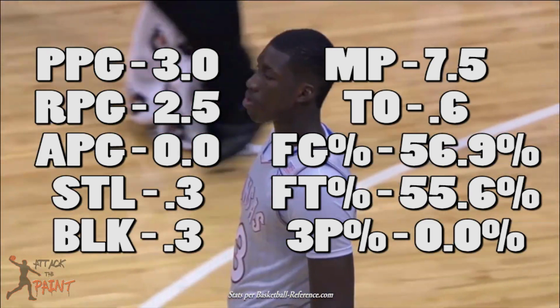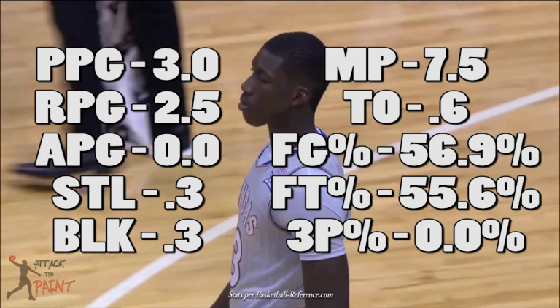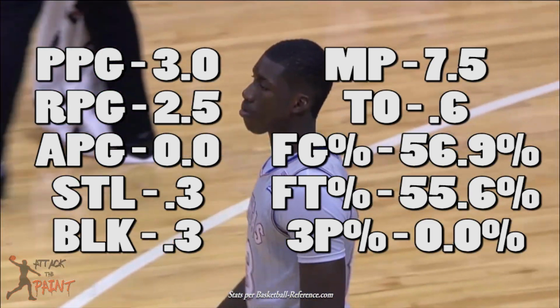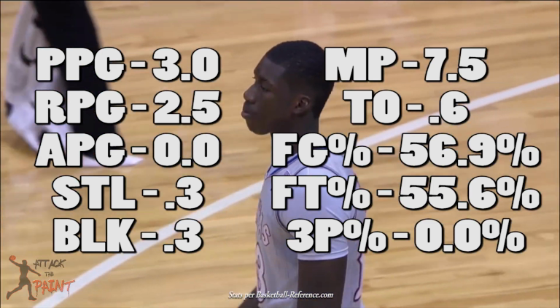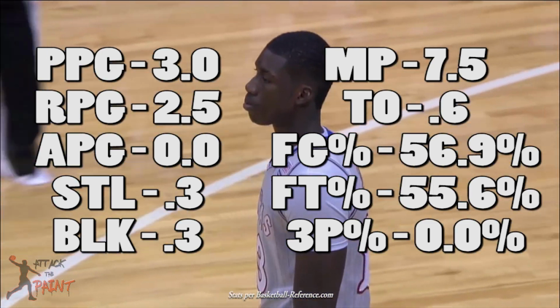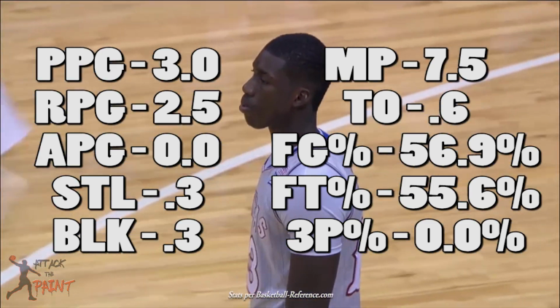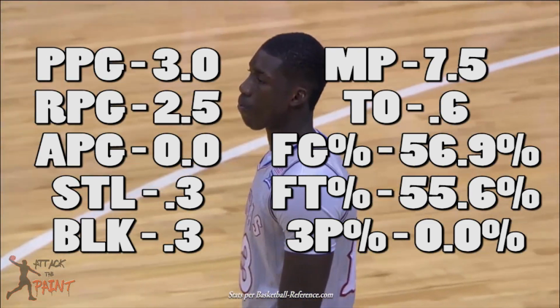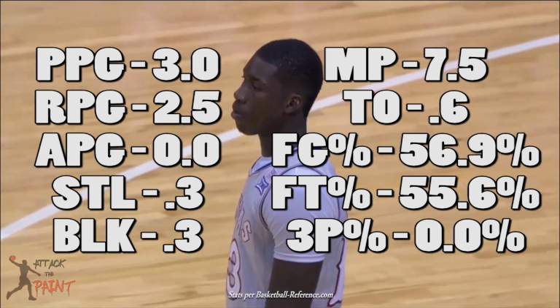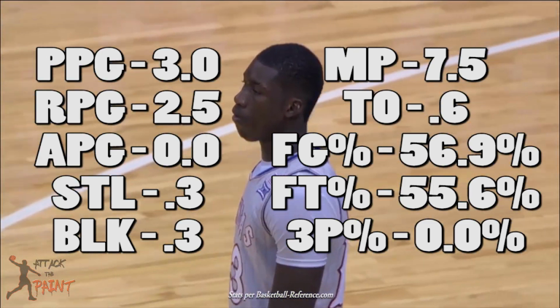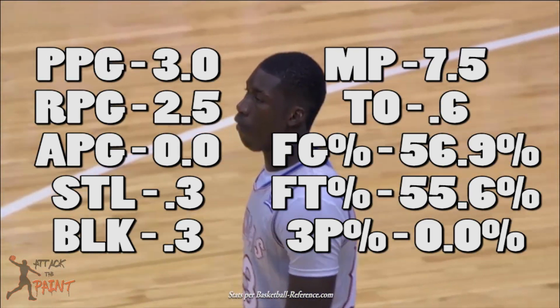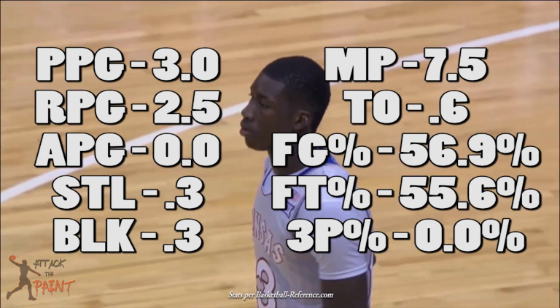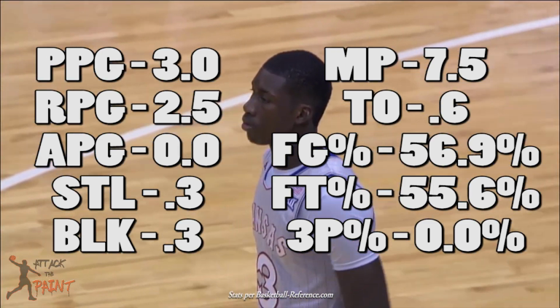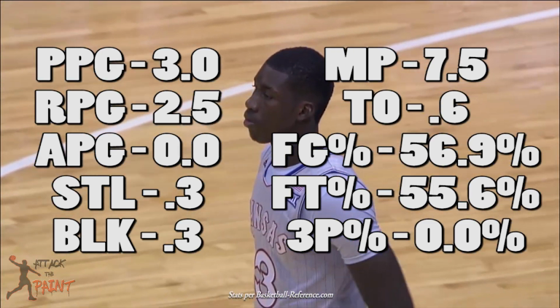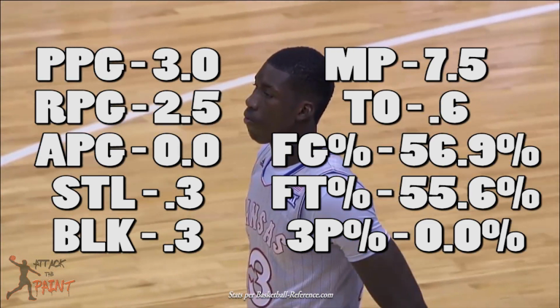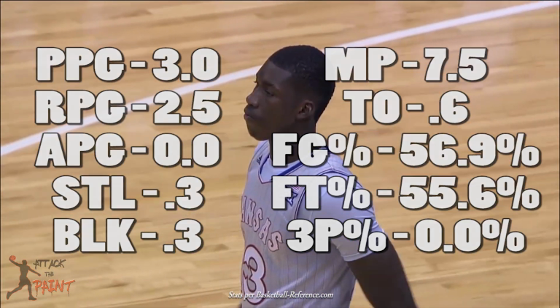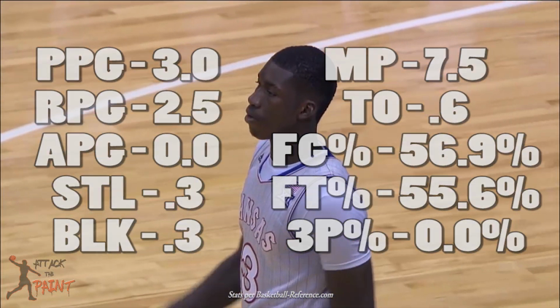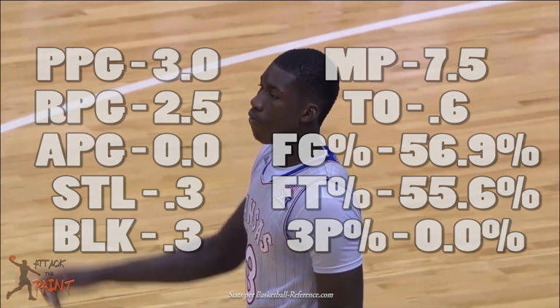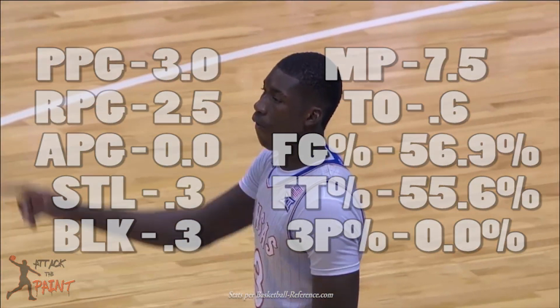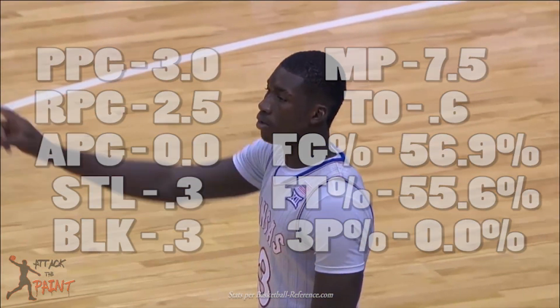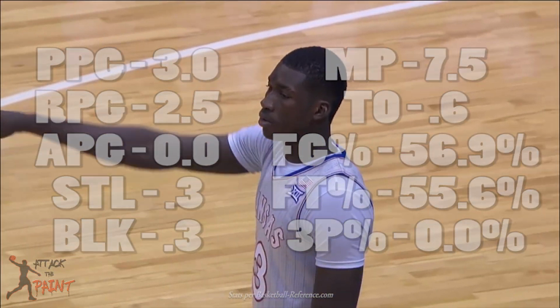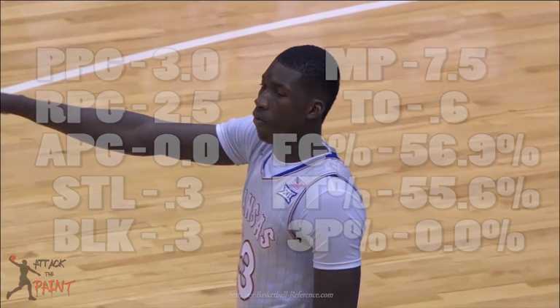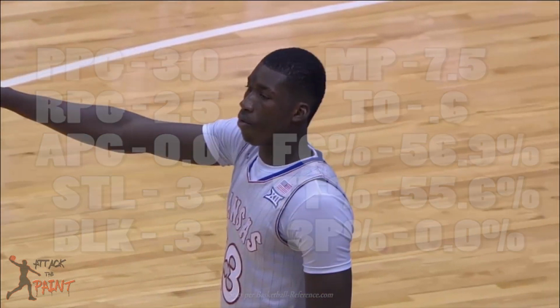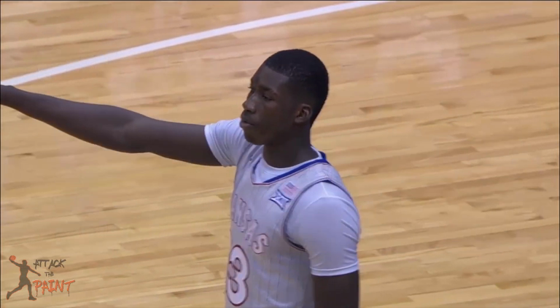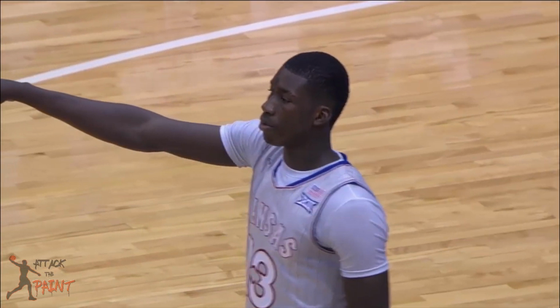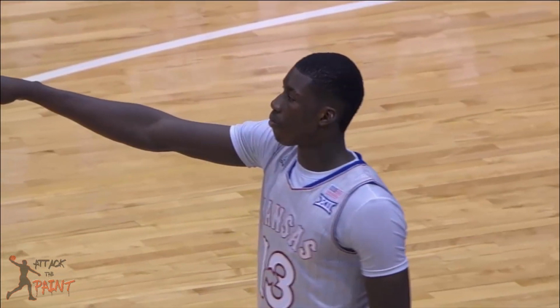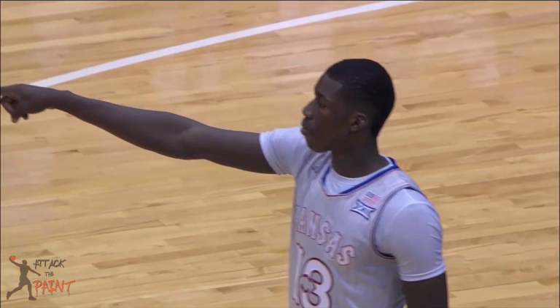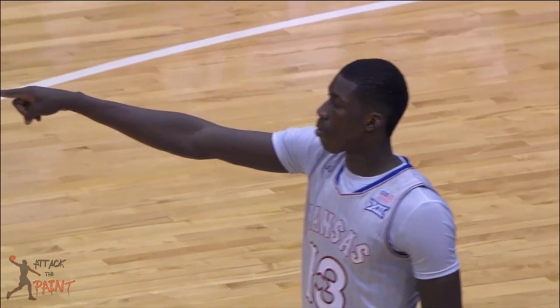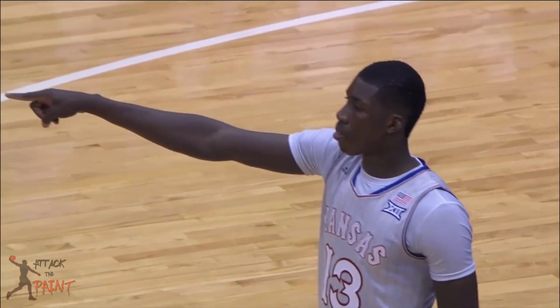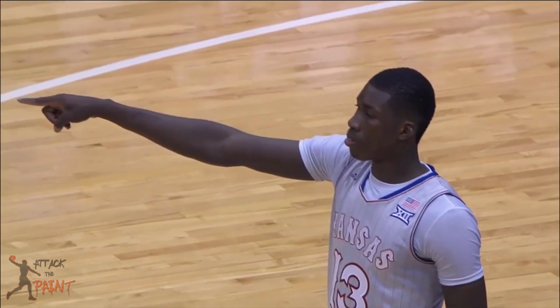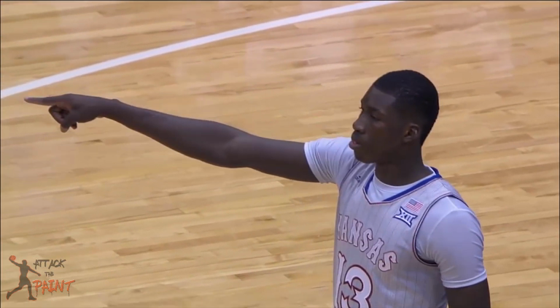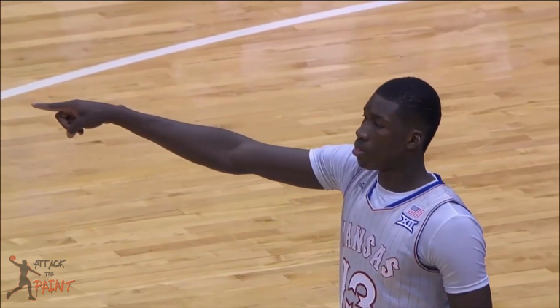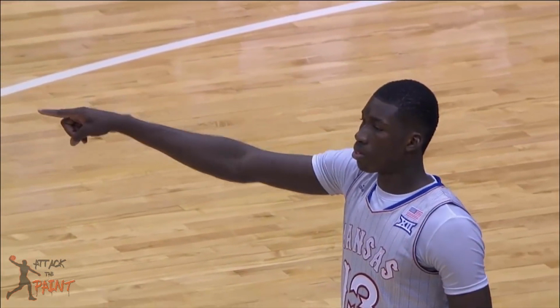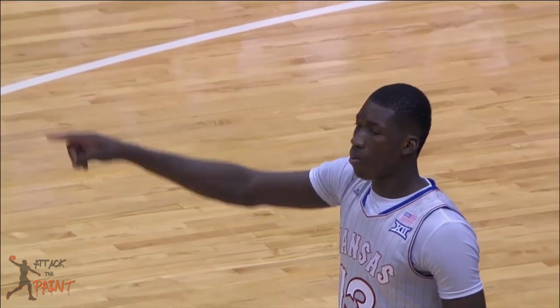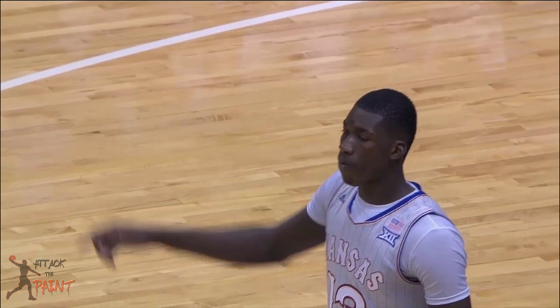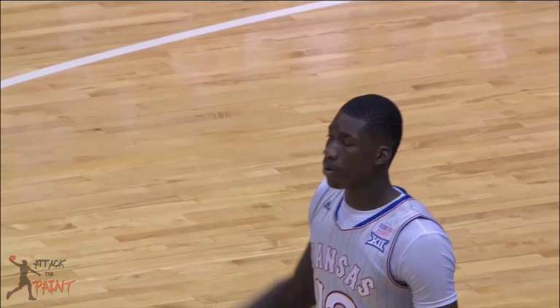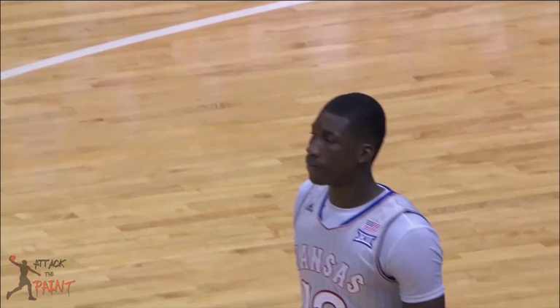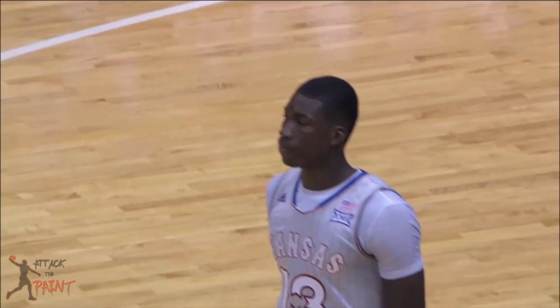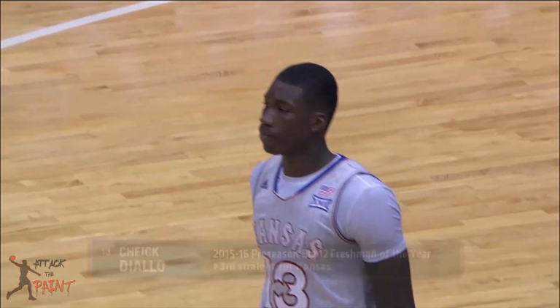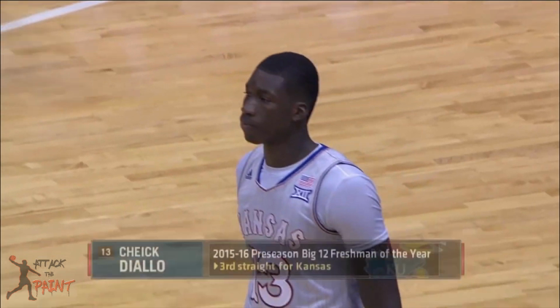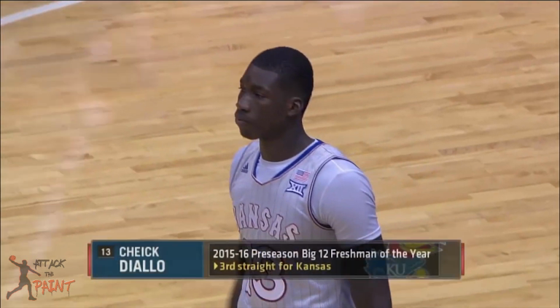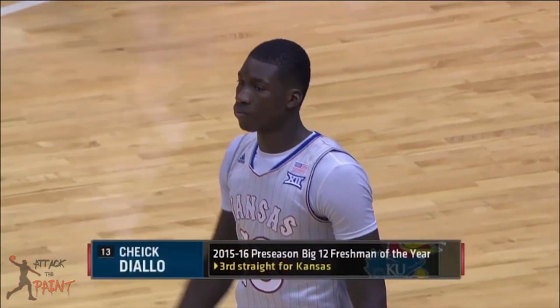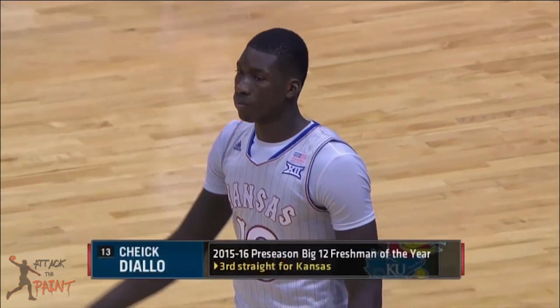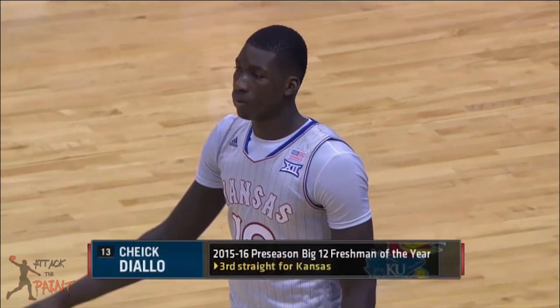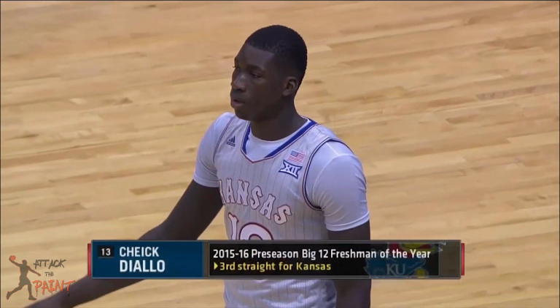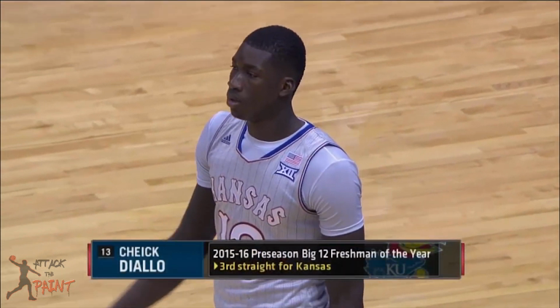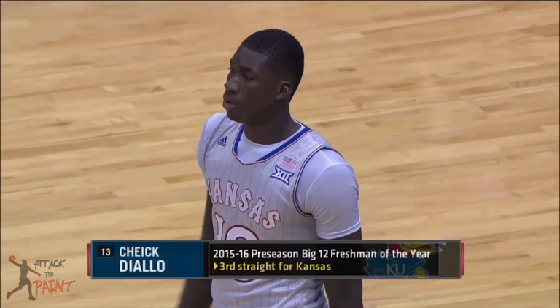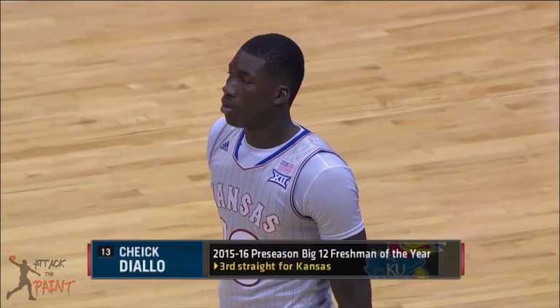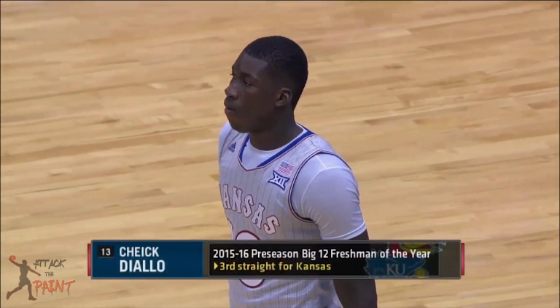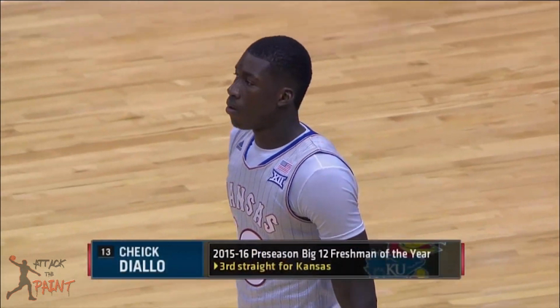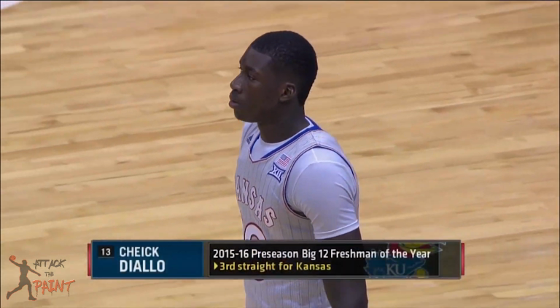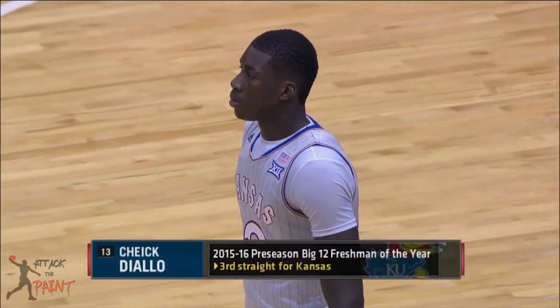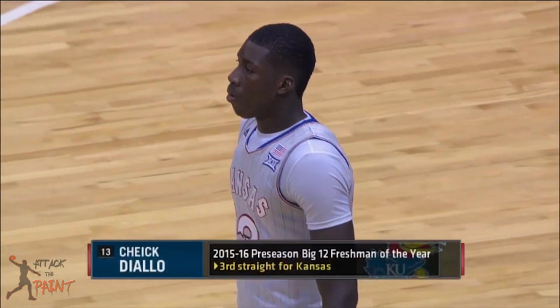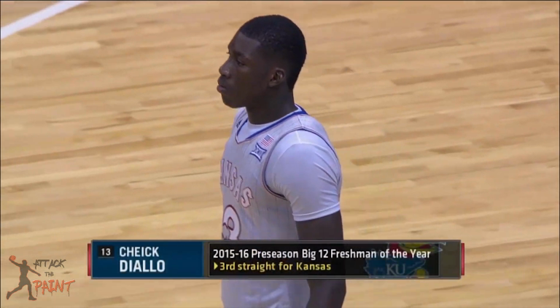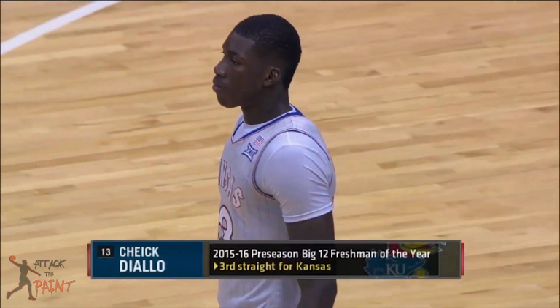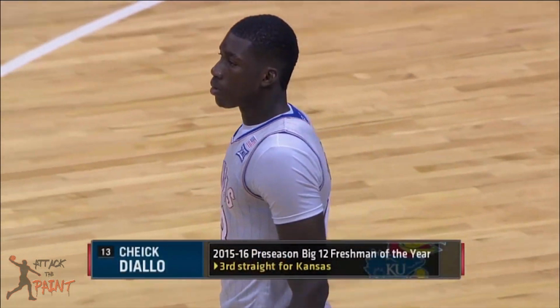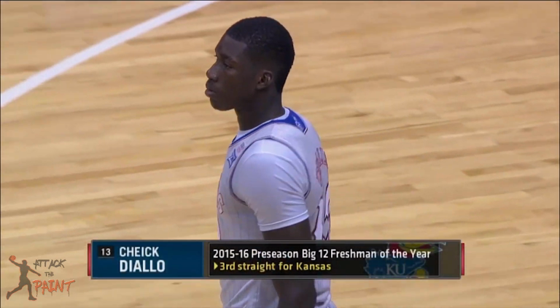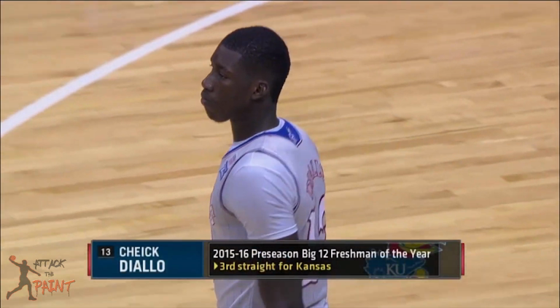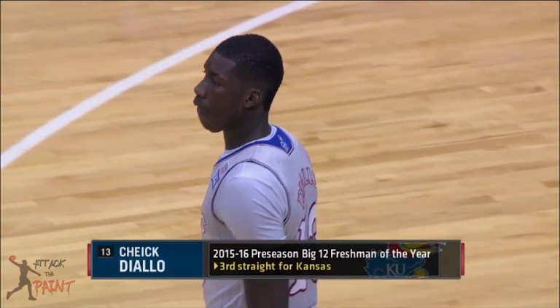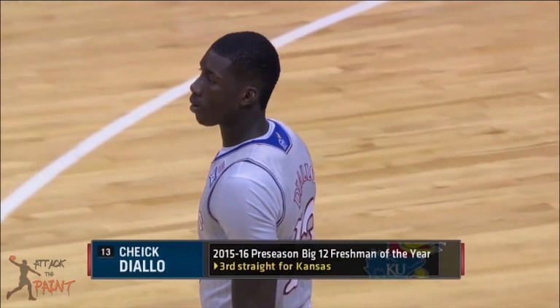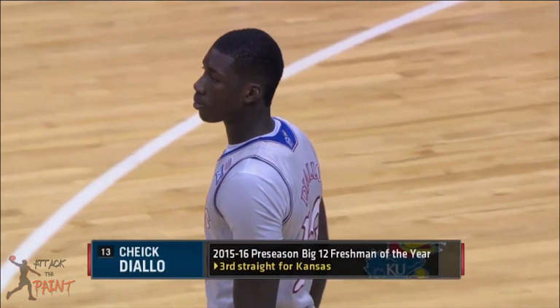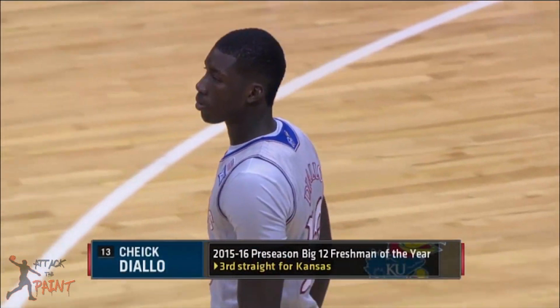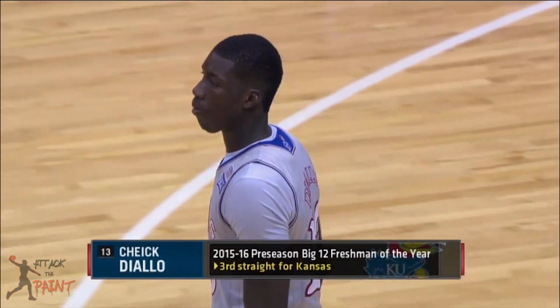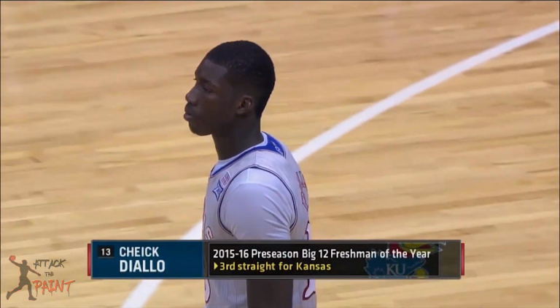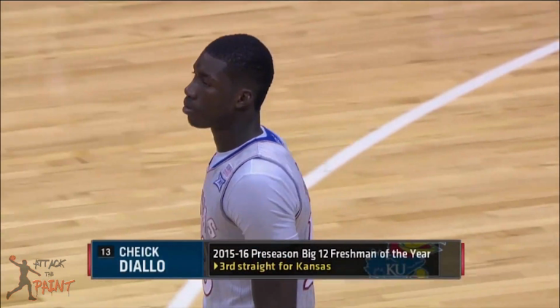He only took 58 shots the whole season. First, let's examine his offense, and then look into his defense.